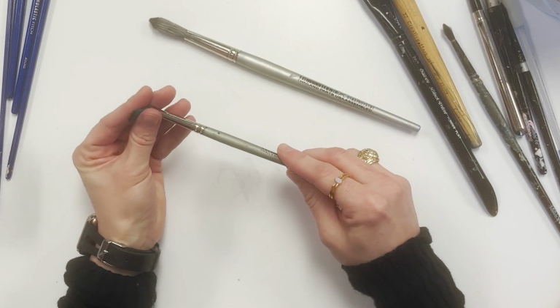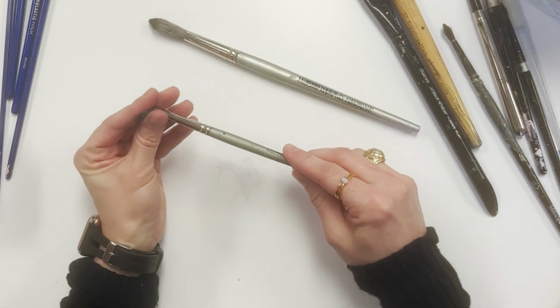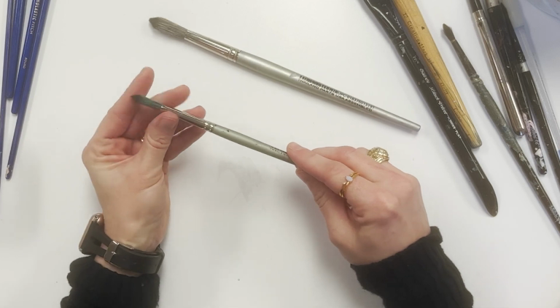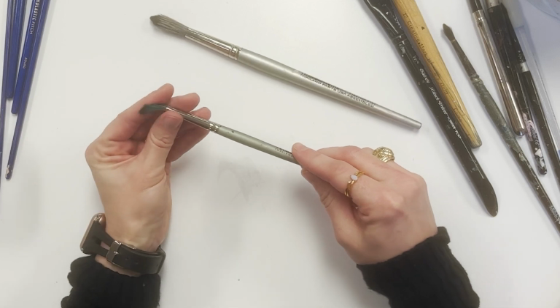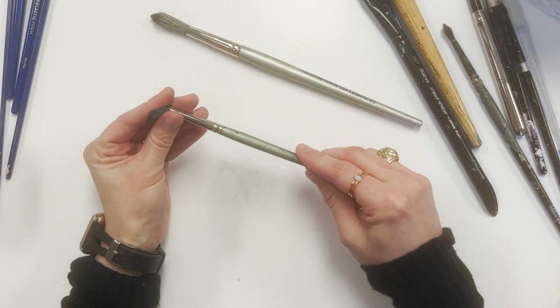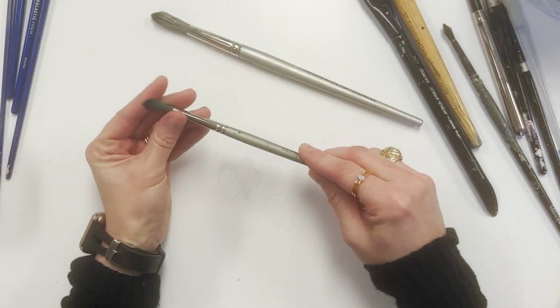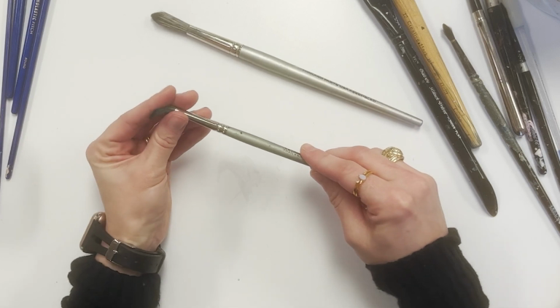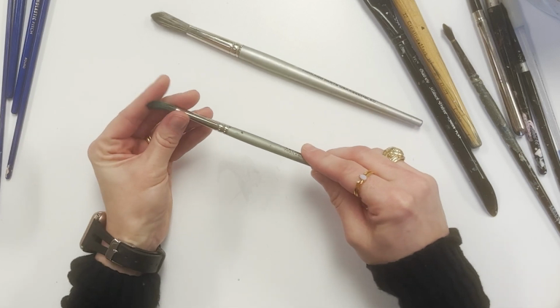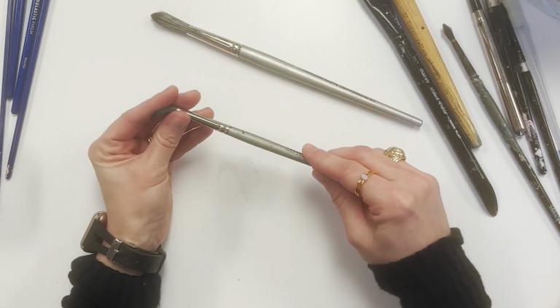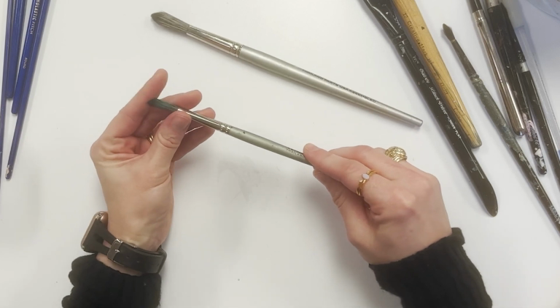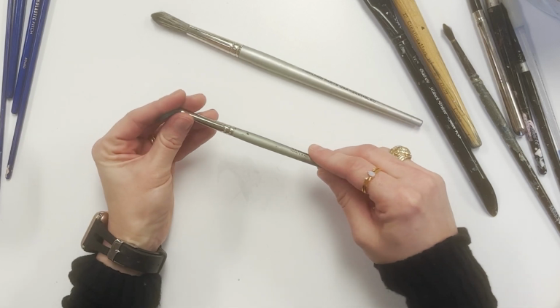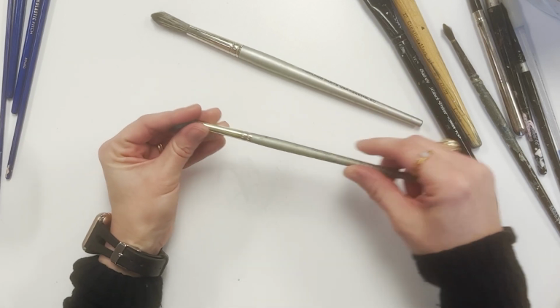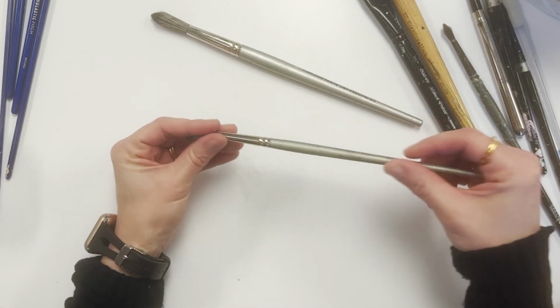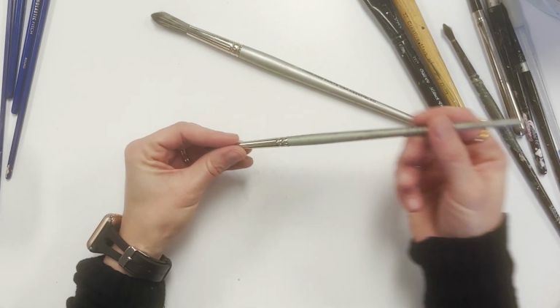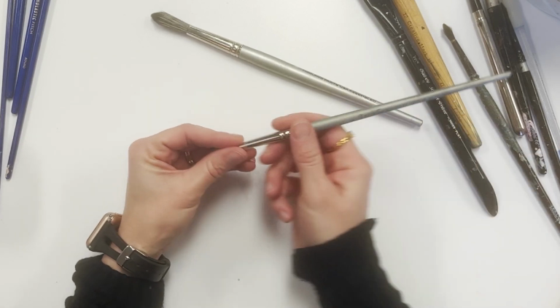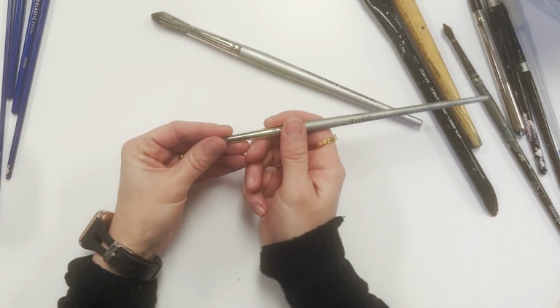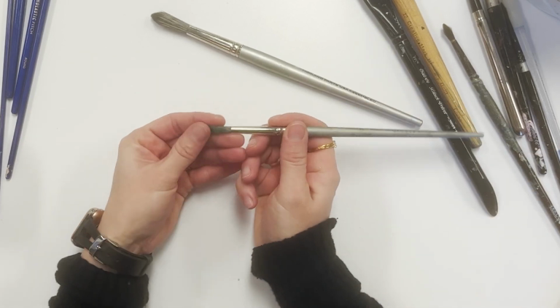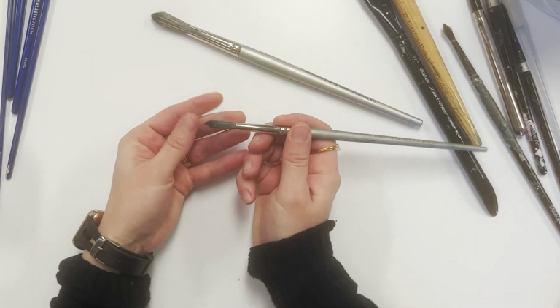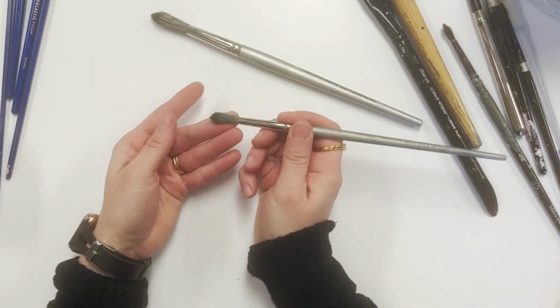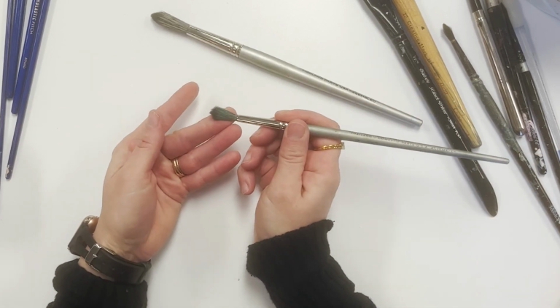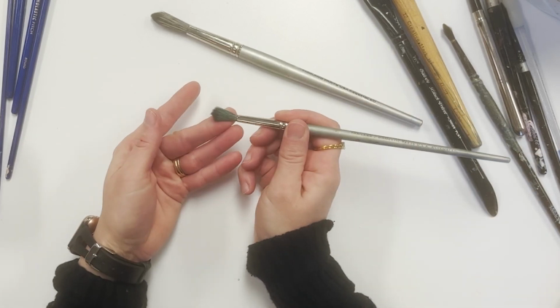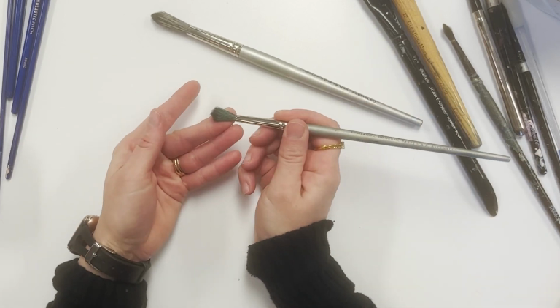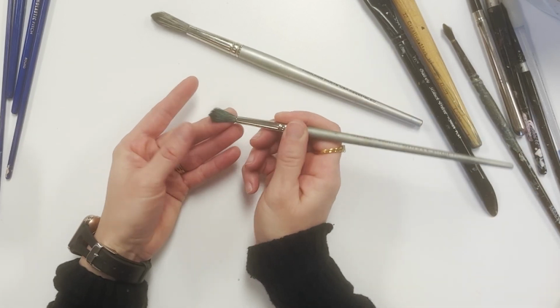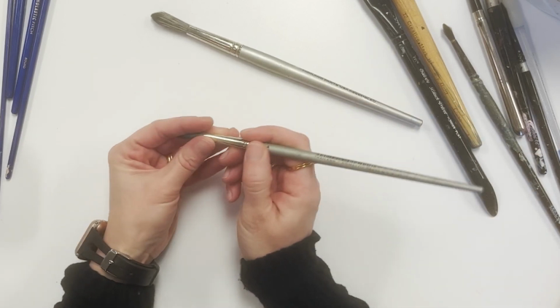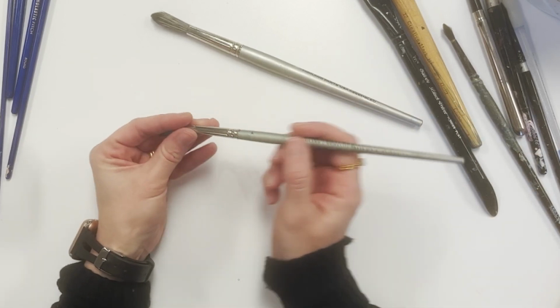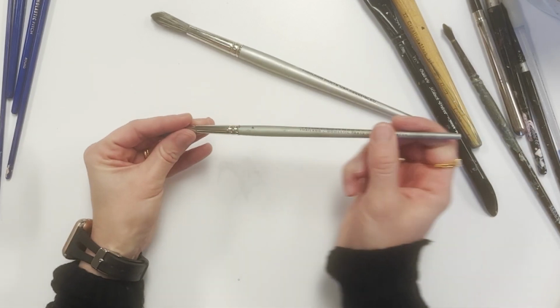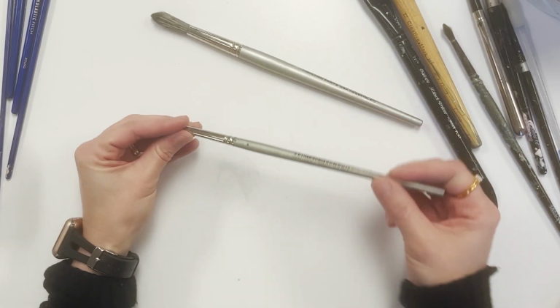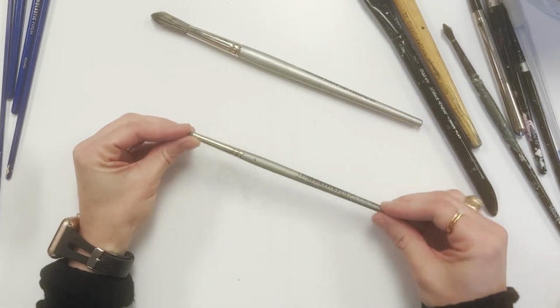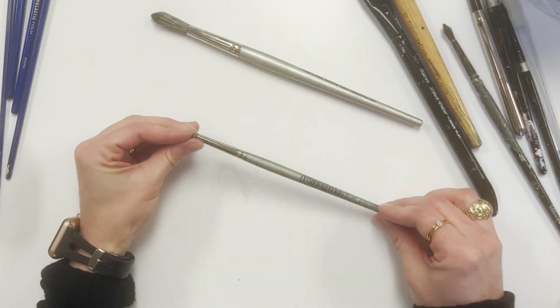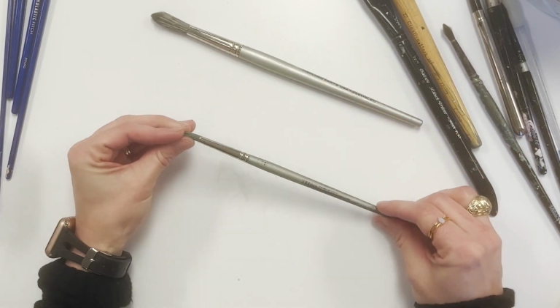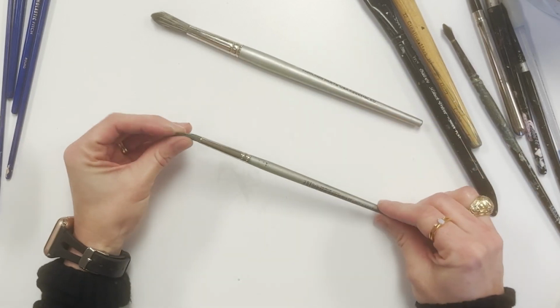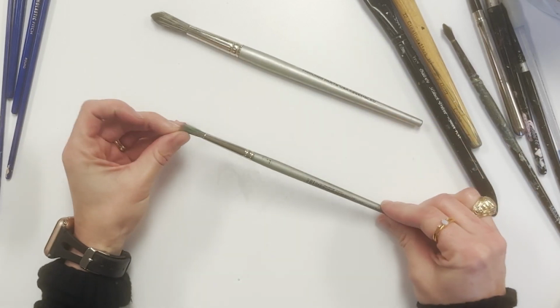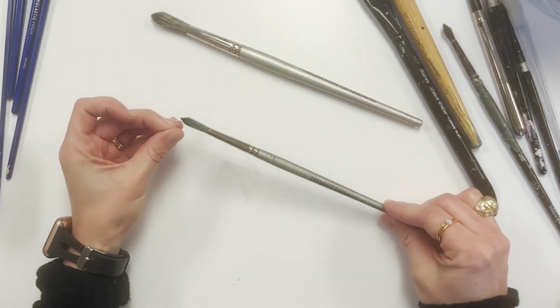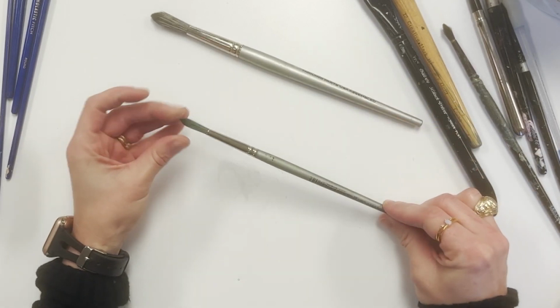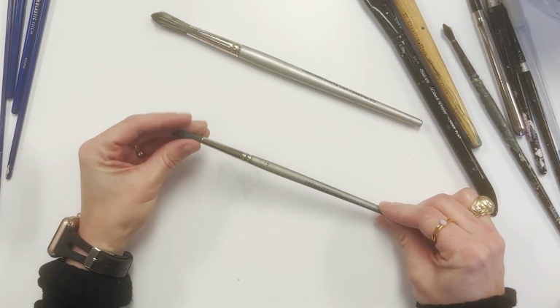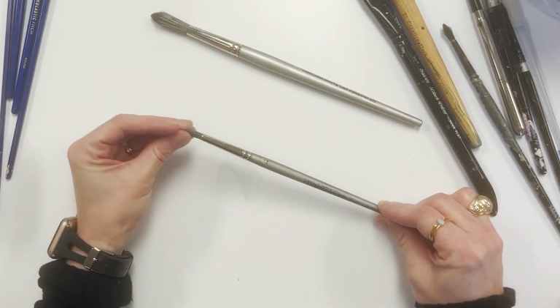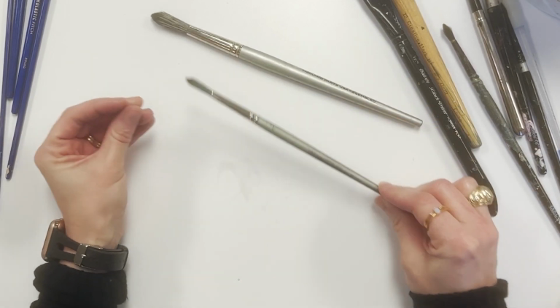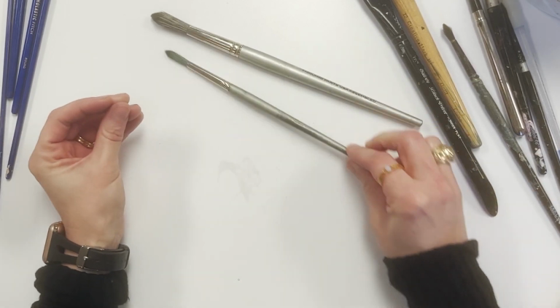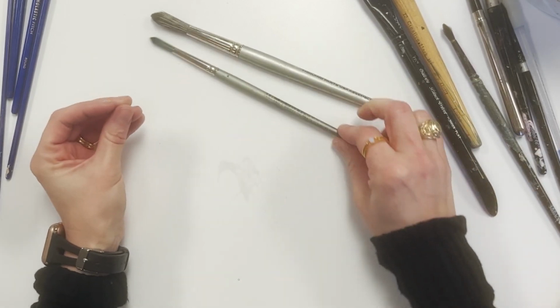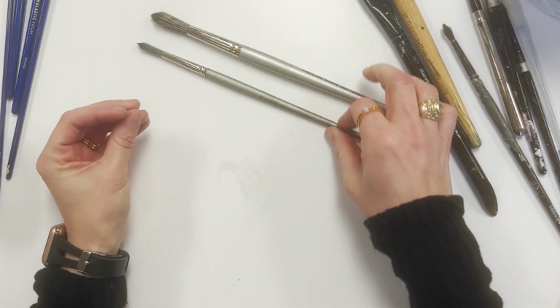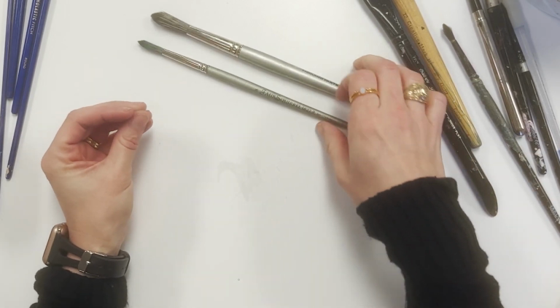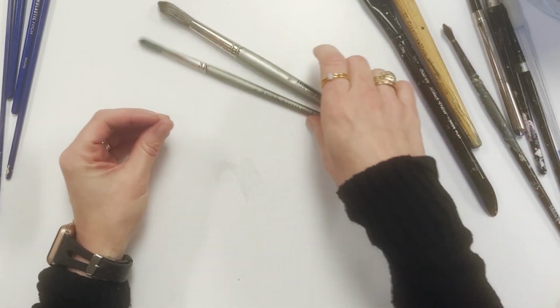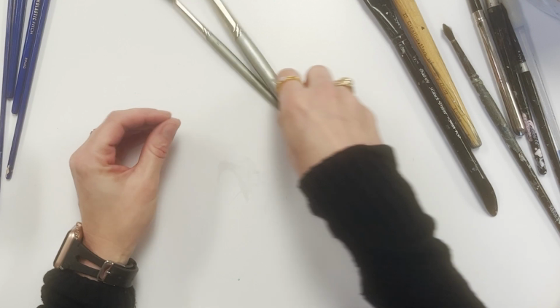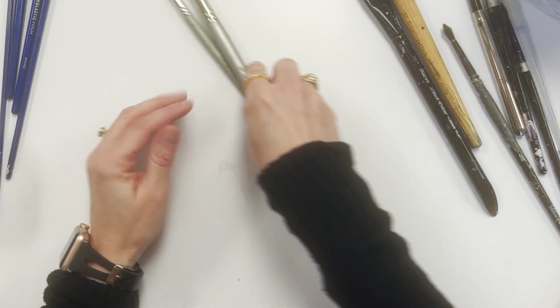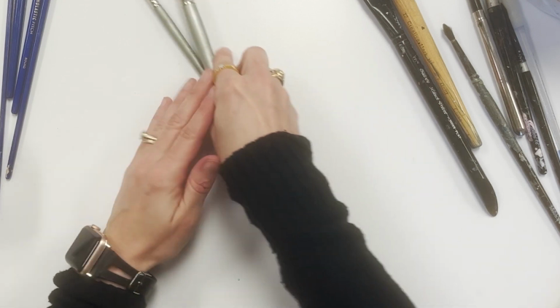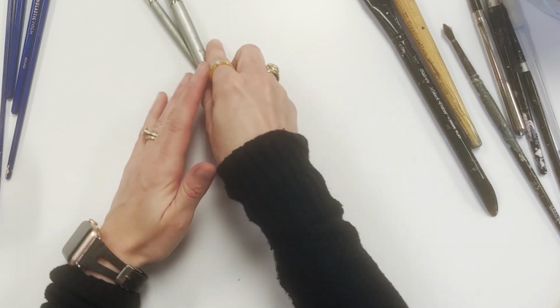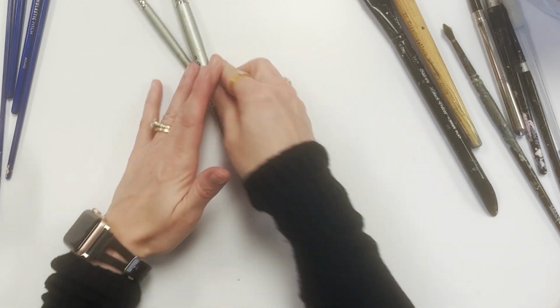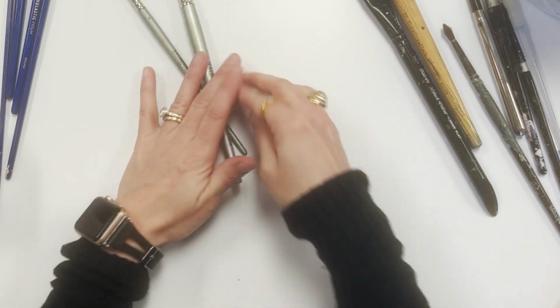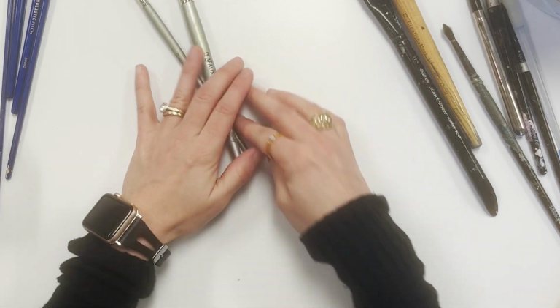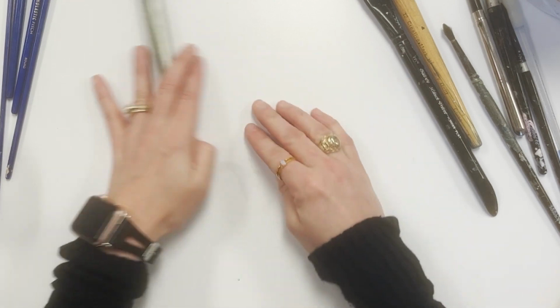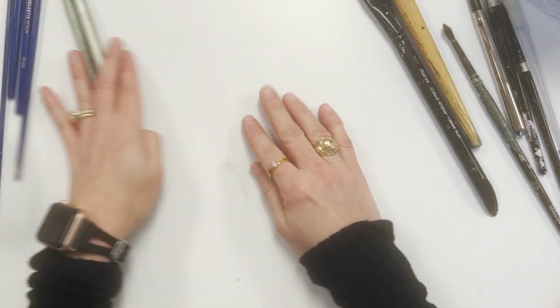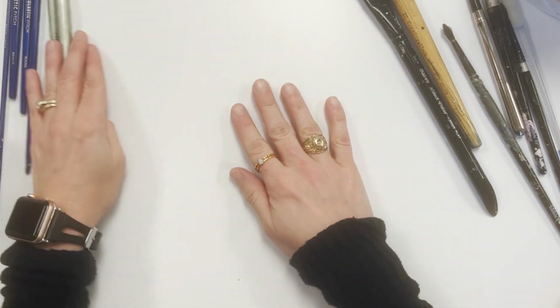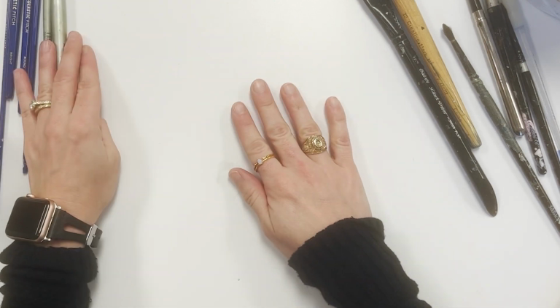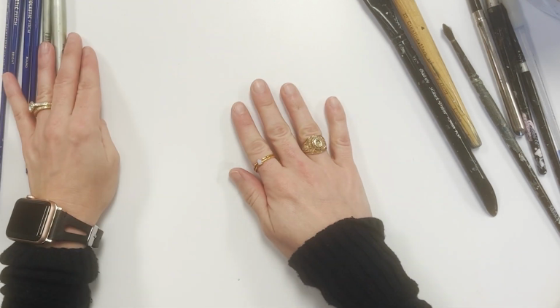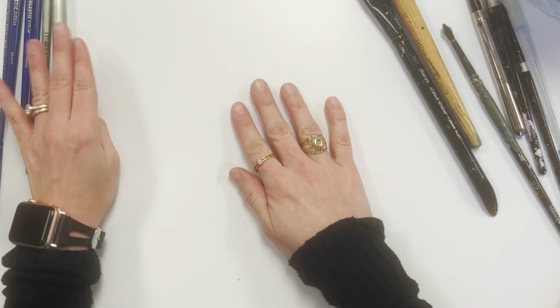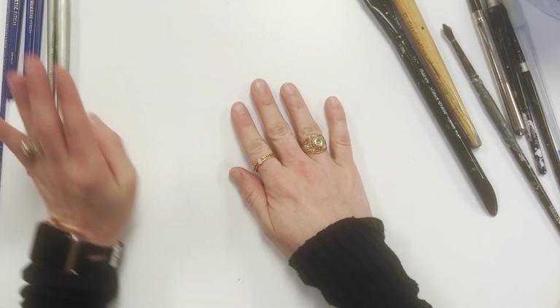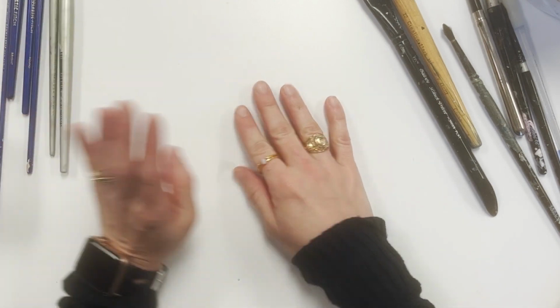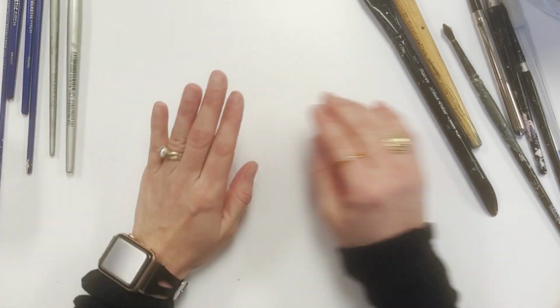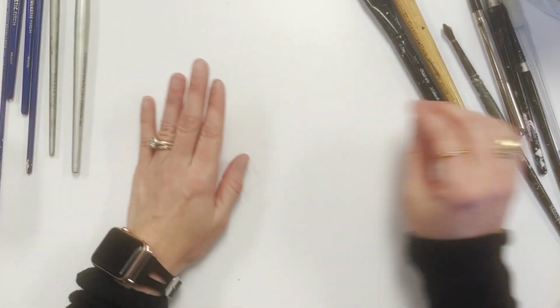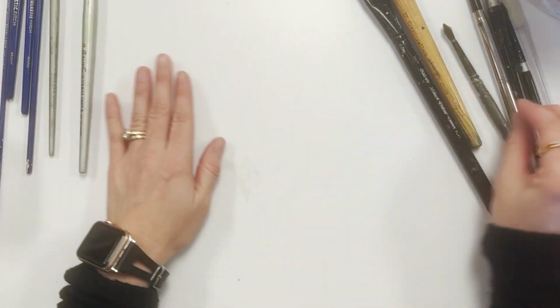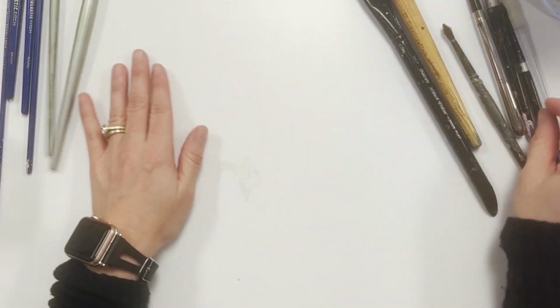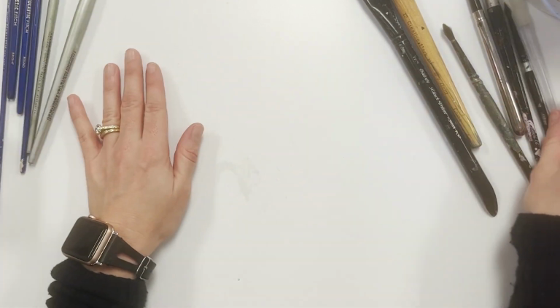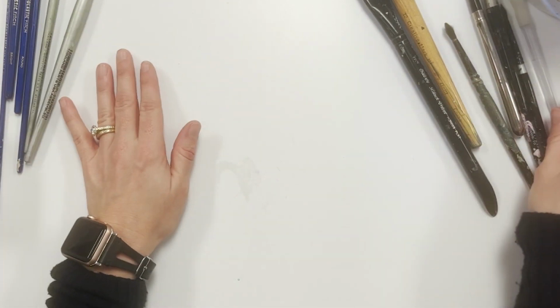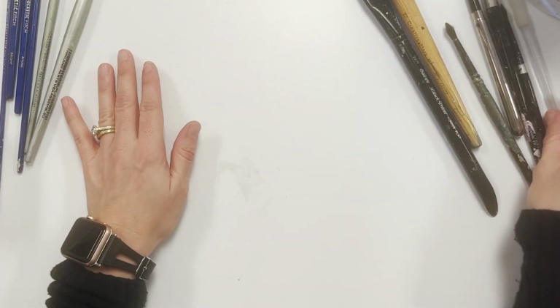These are great for one wash that you're not going to layer a lot. Maybe small areas, because sometimes they pick up paint as I'm working.